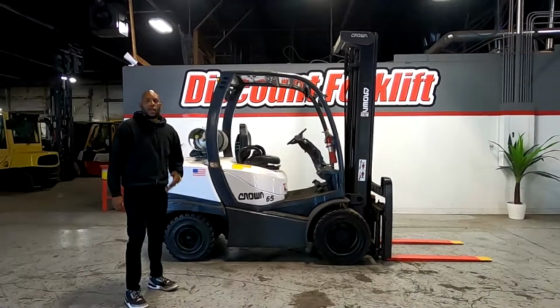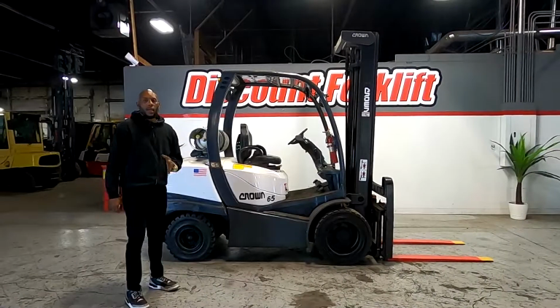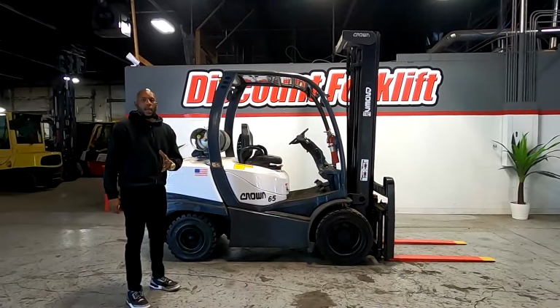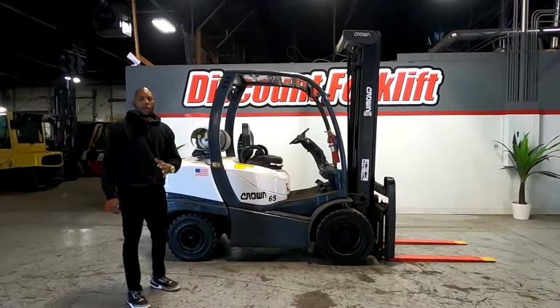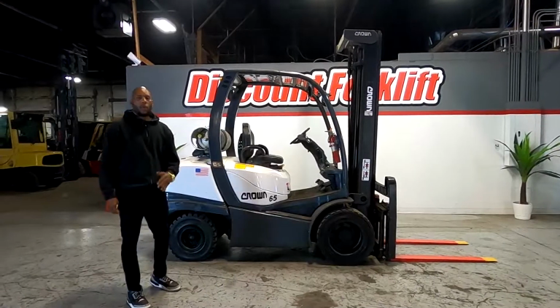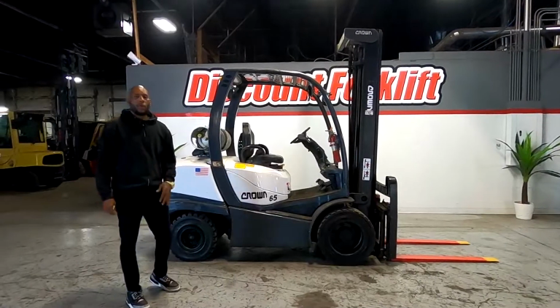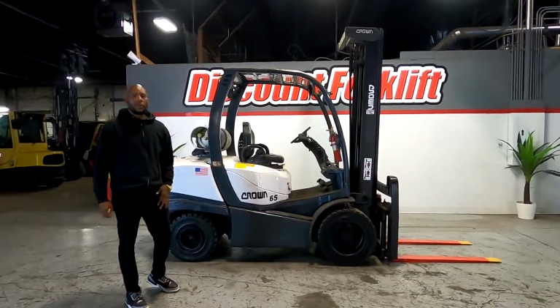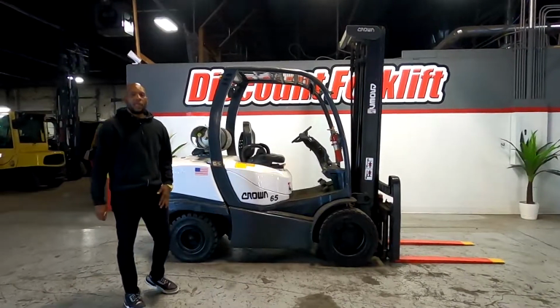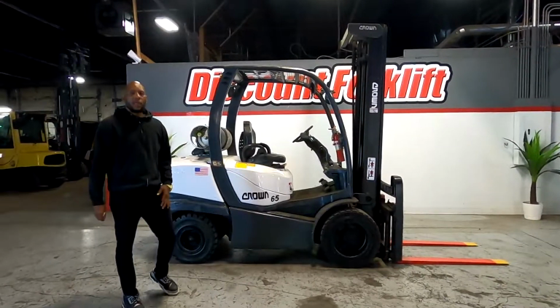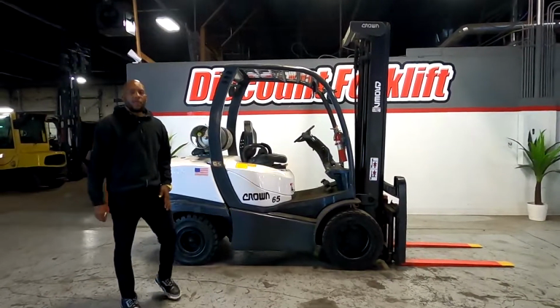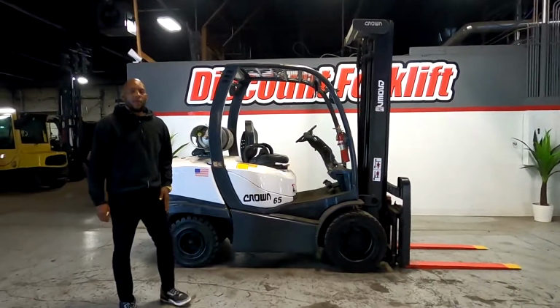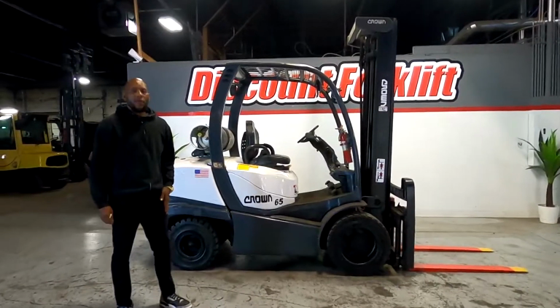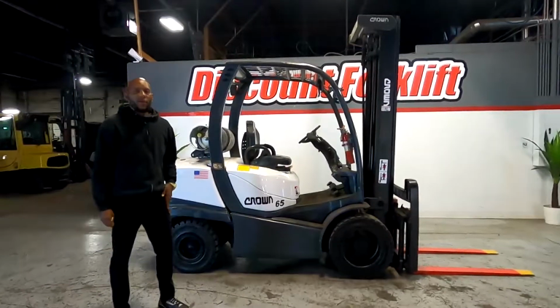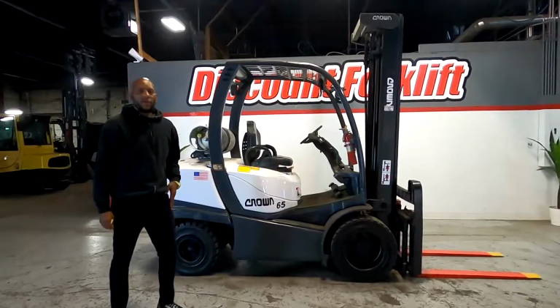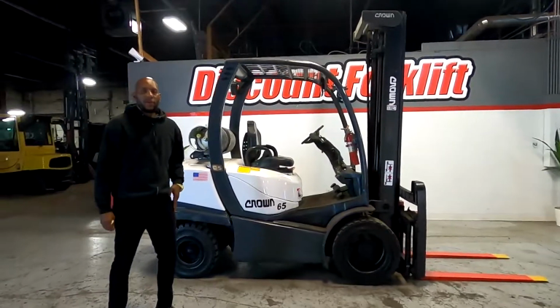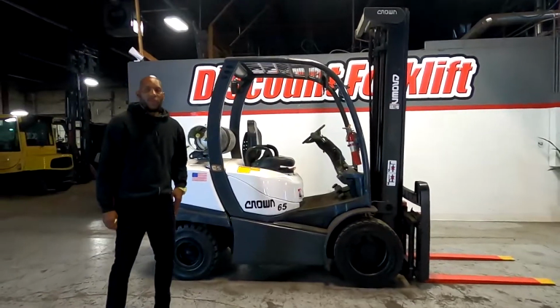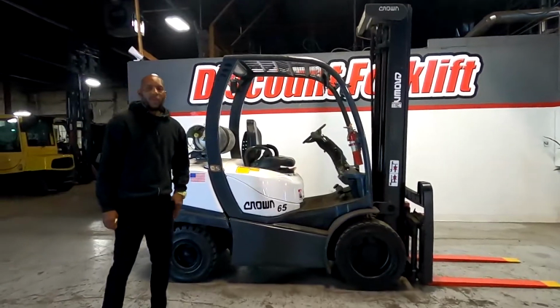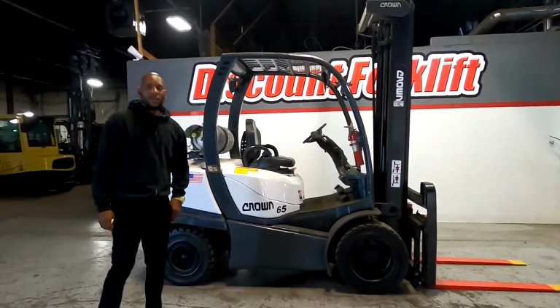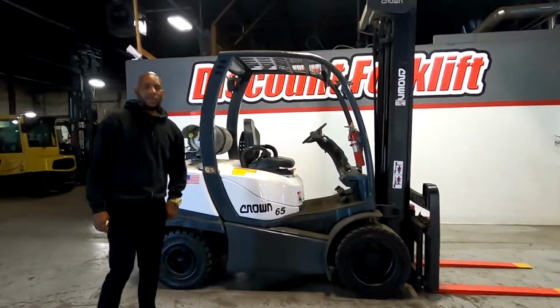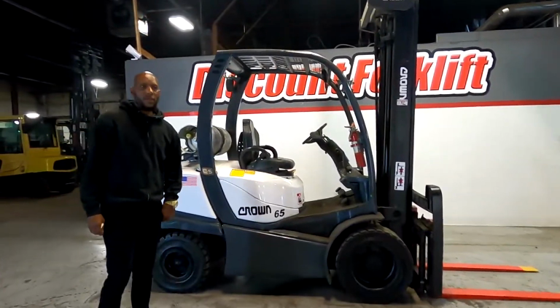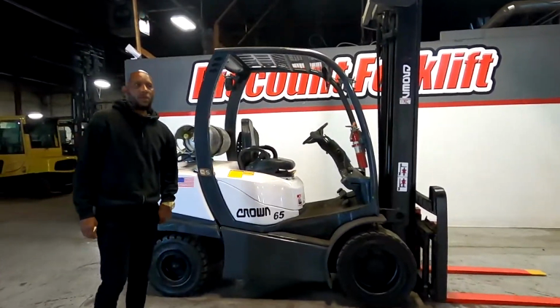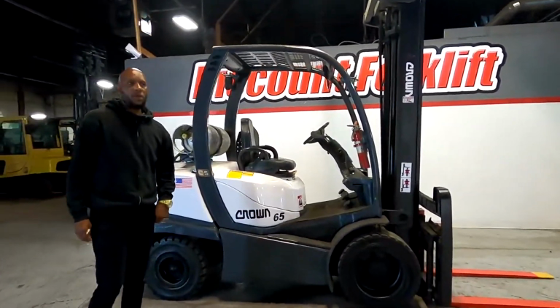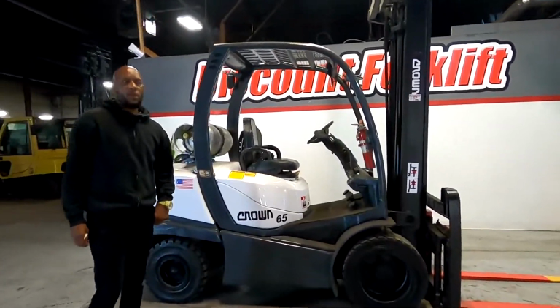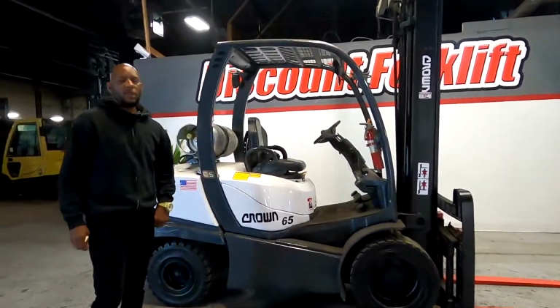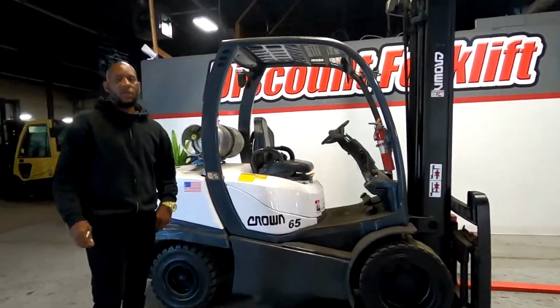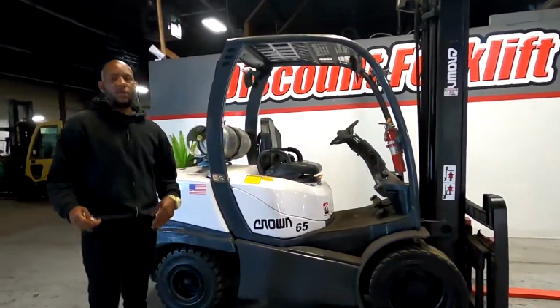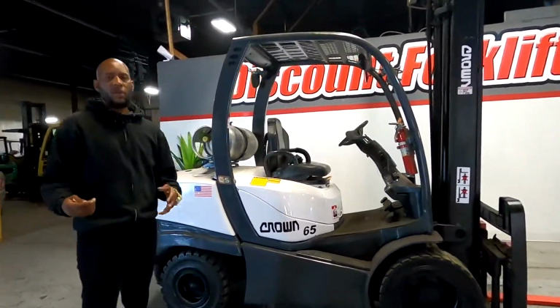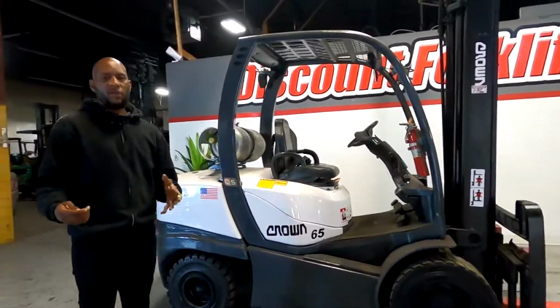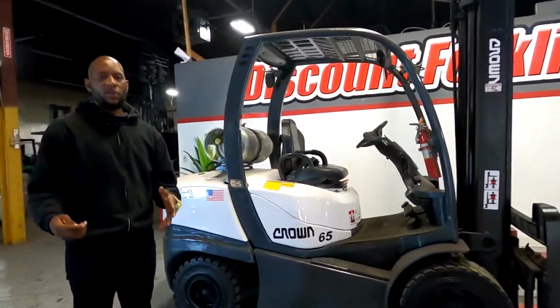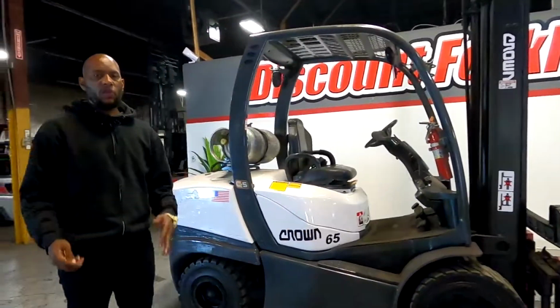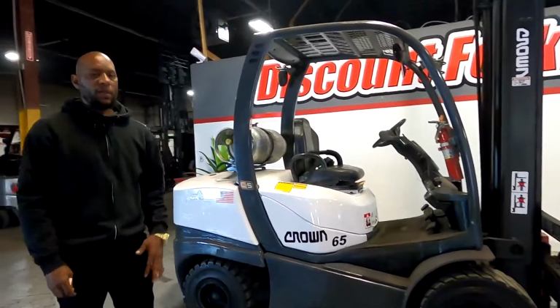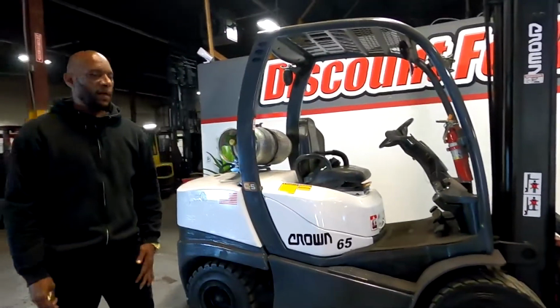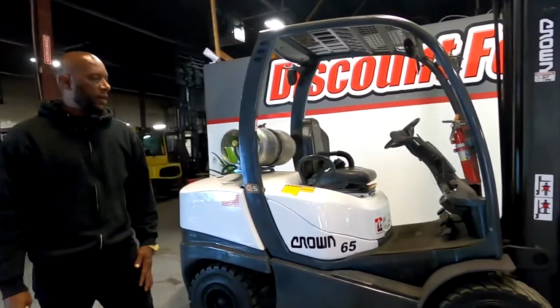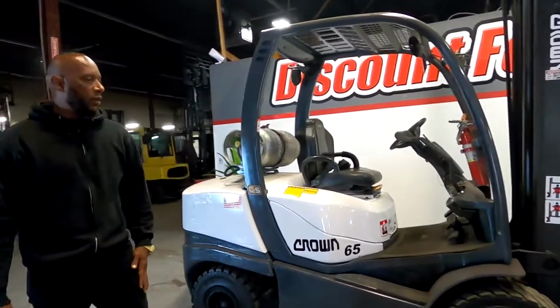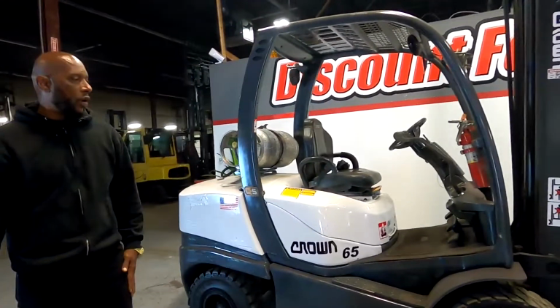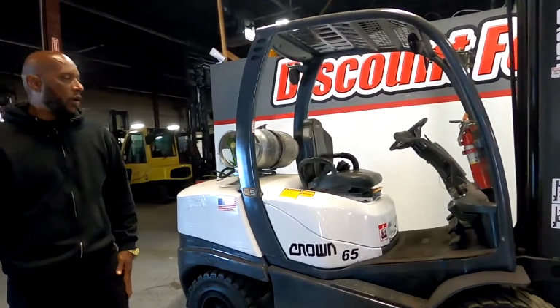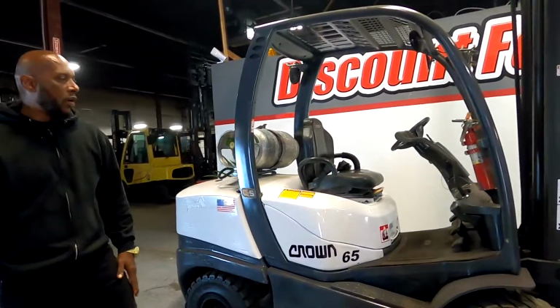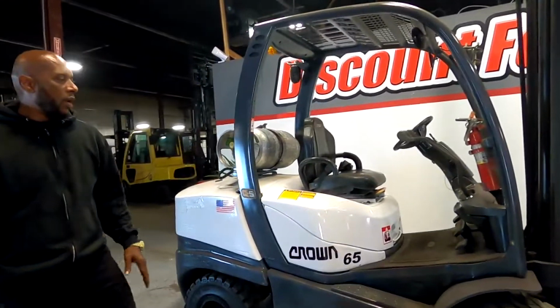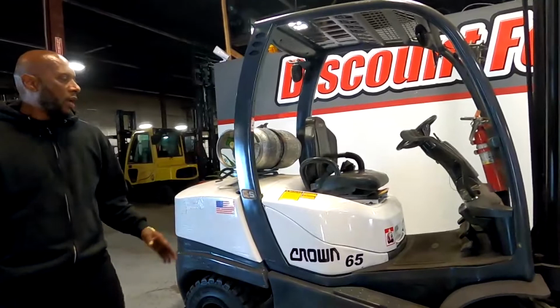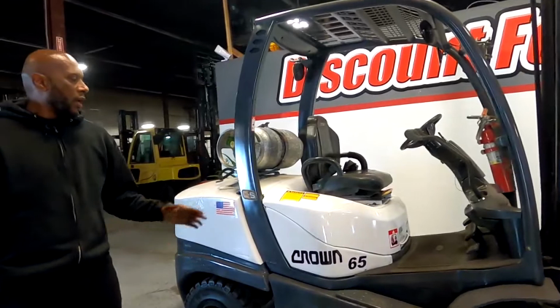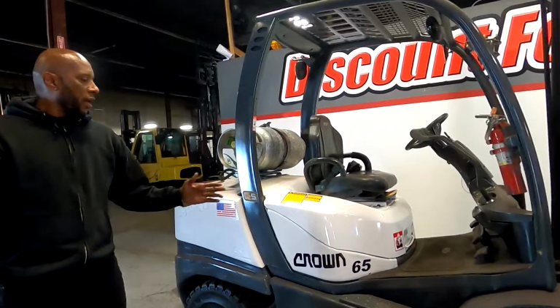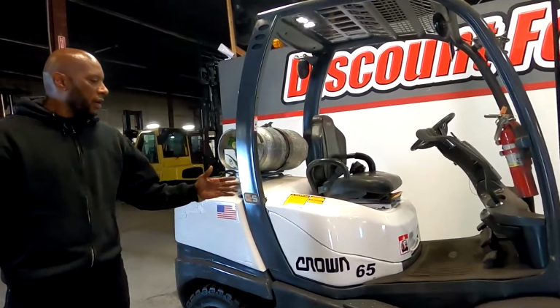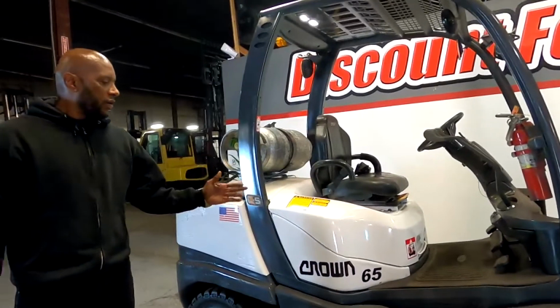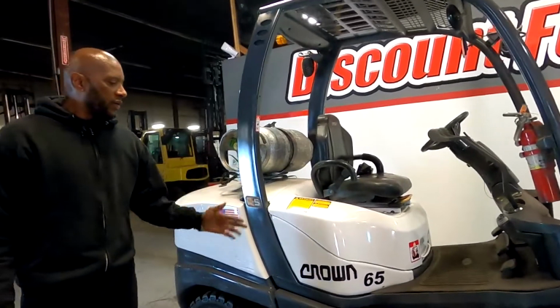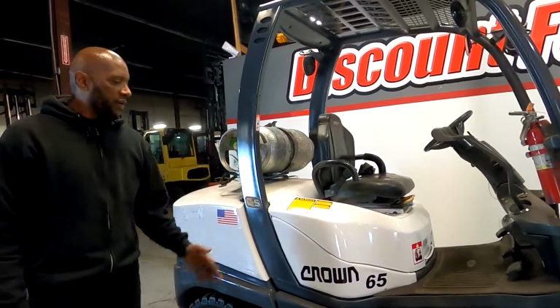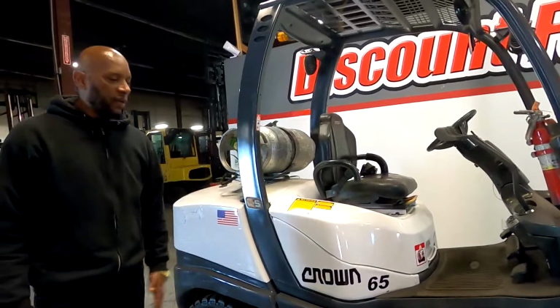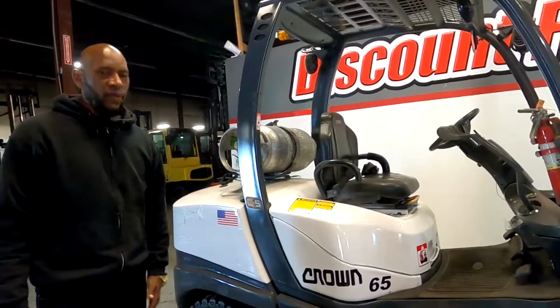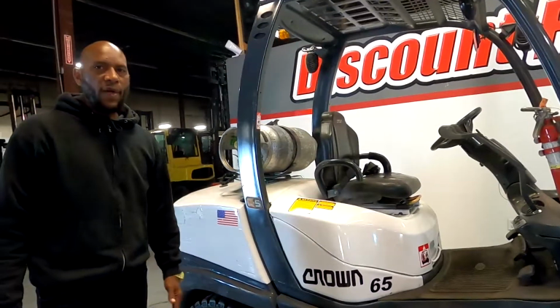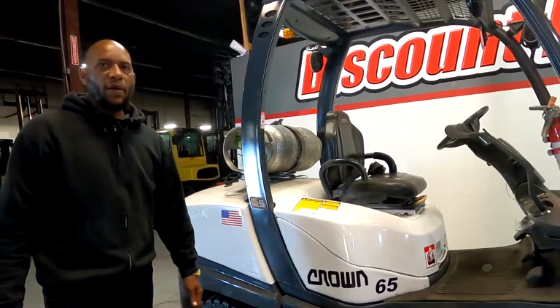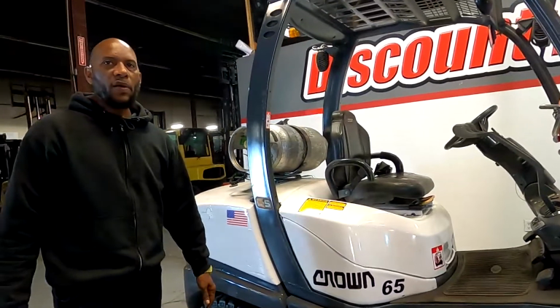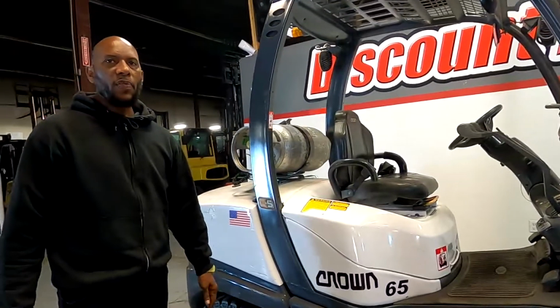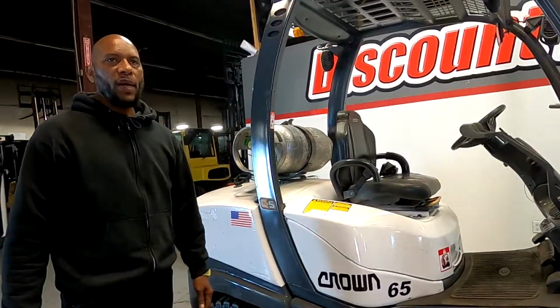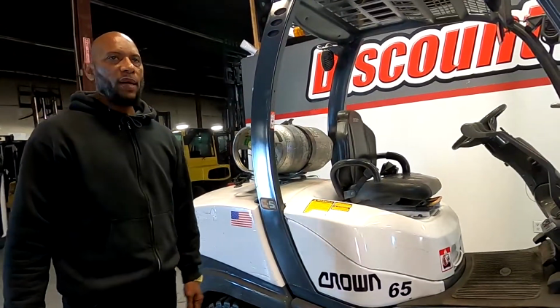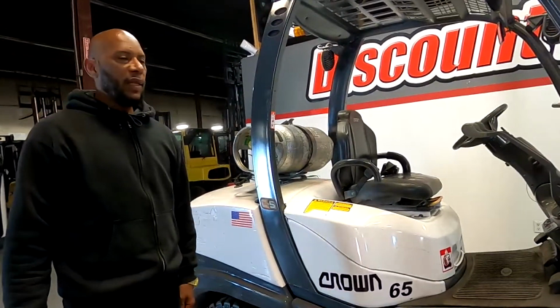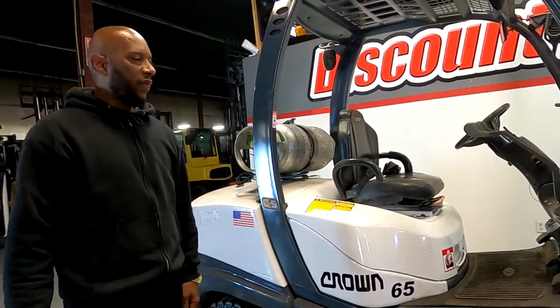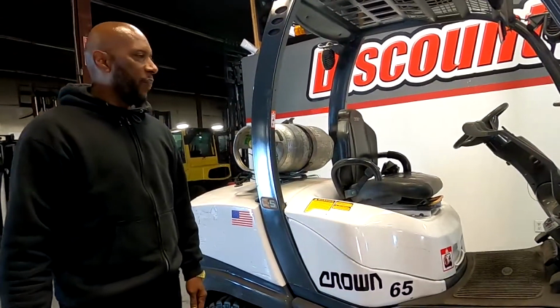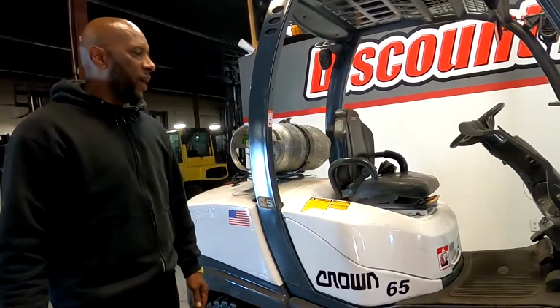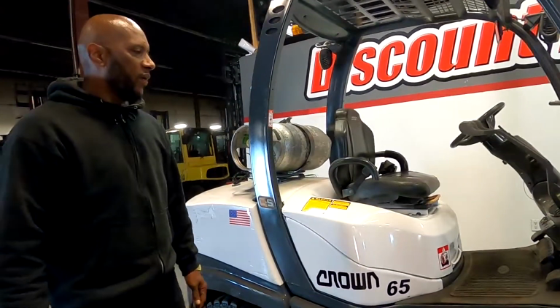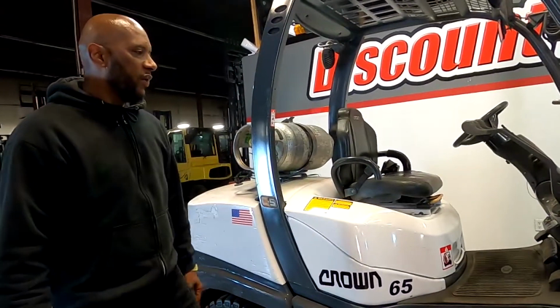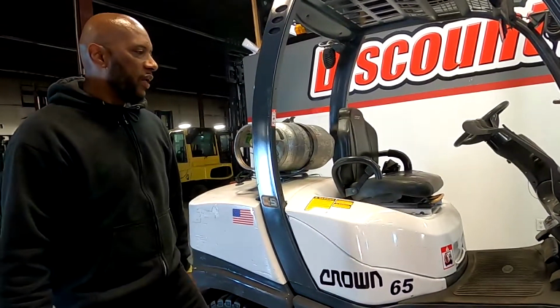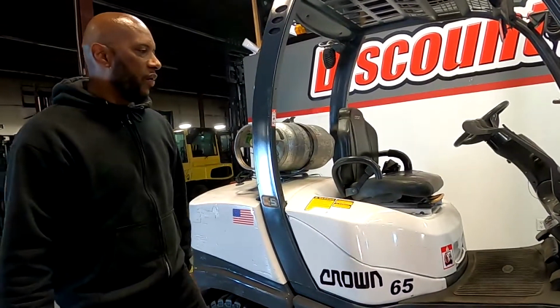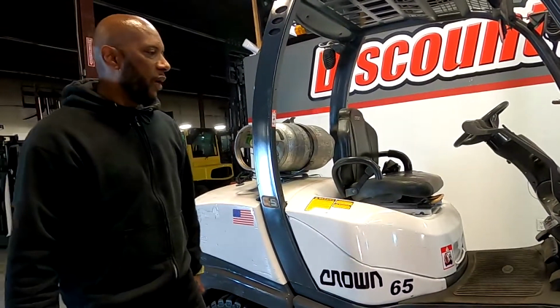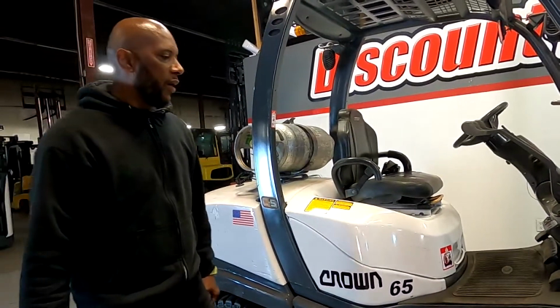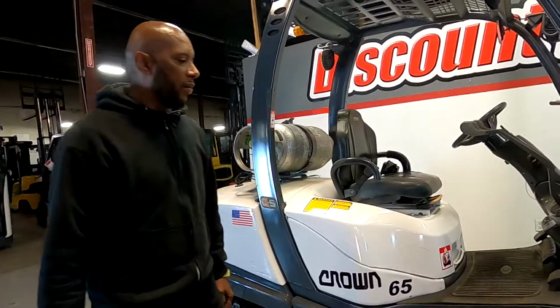Hey Roy, thank you for investing in our business and choosing a new business with Noel. Here's your 6,500 pound lift capacity Crown.